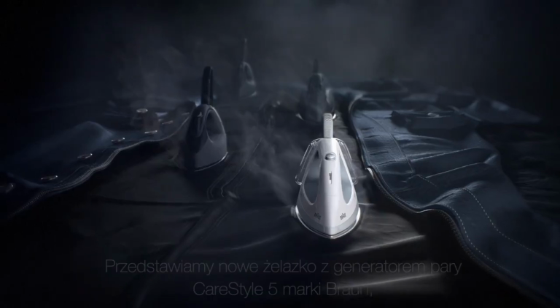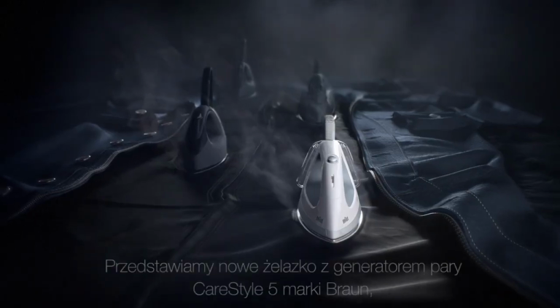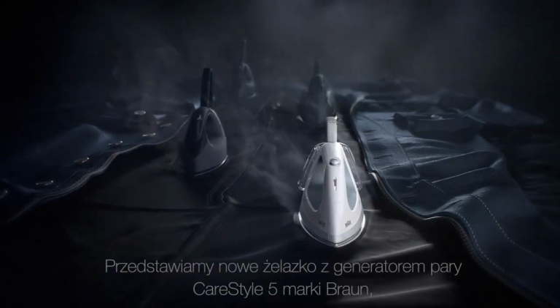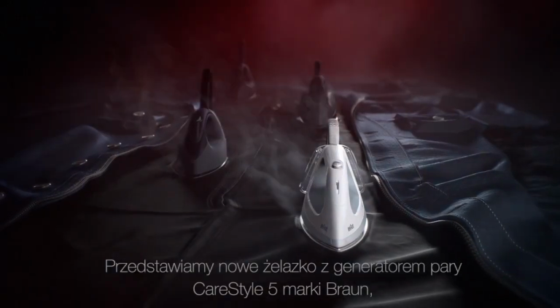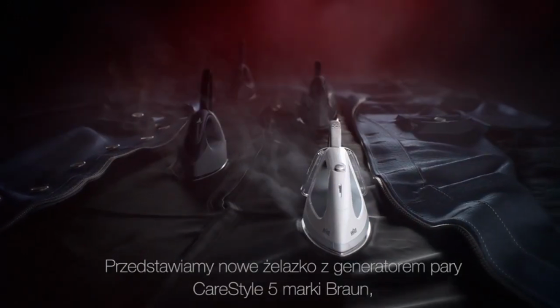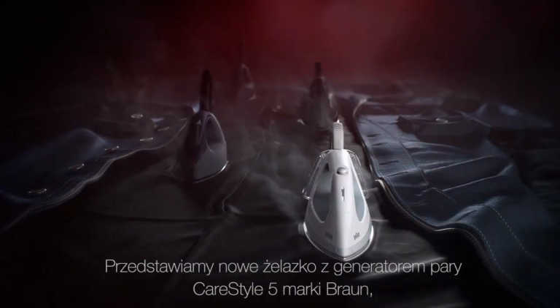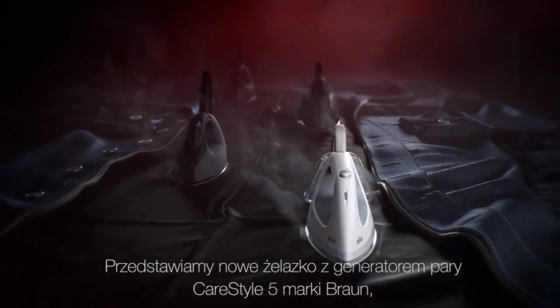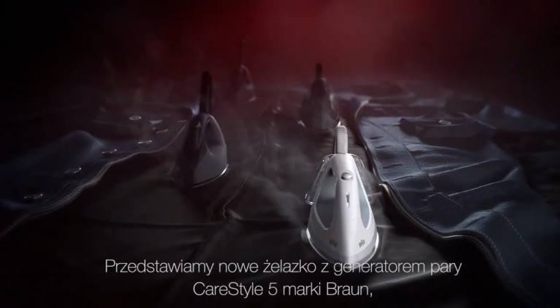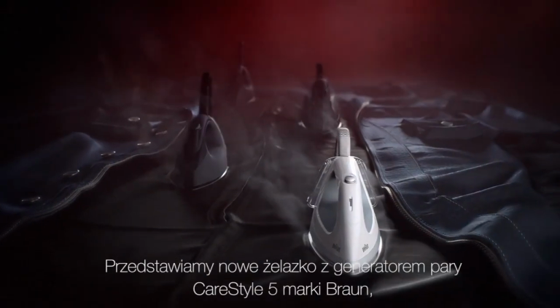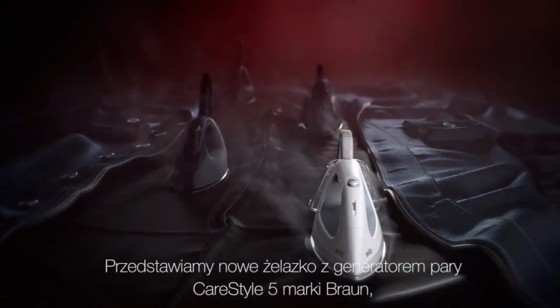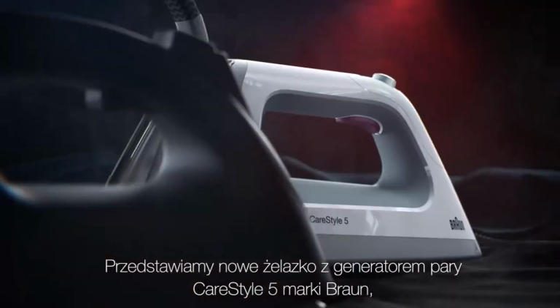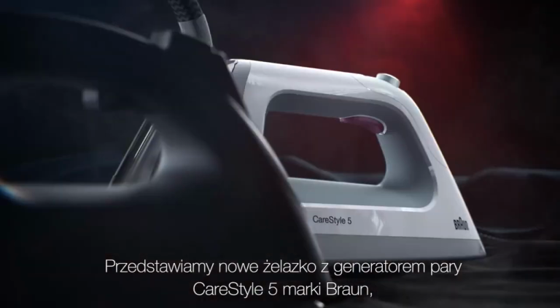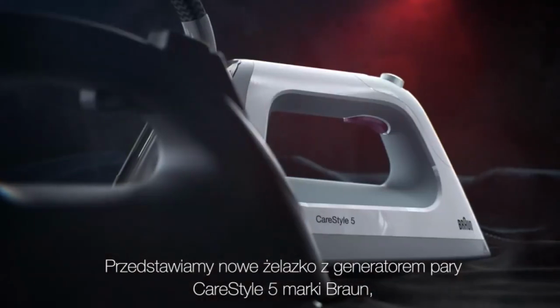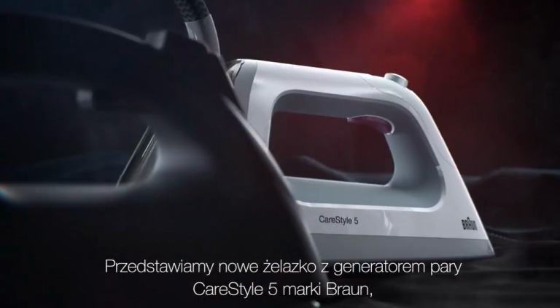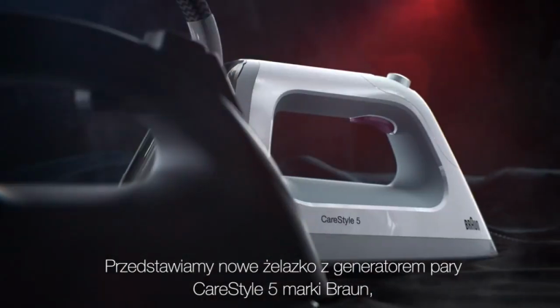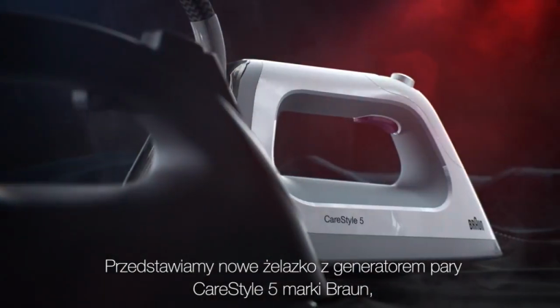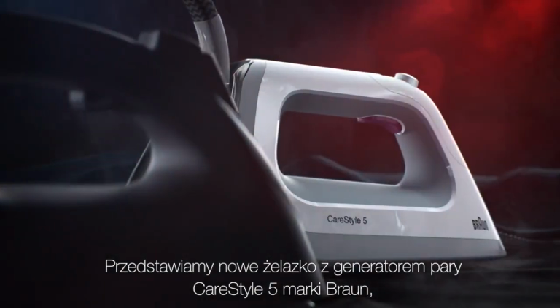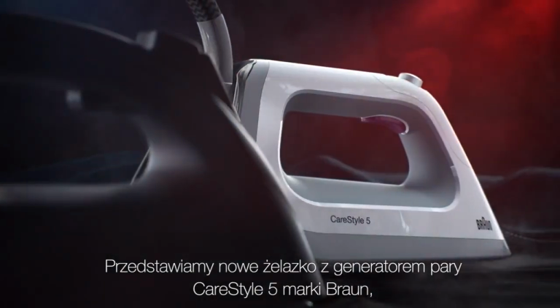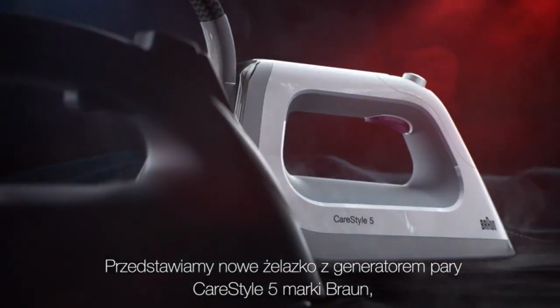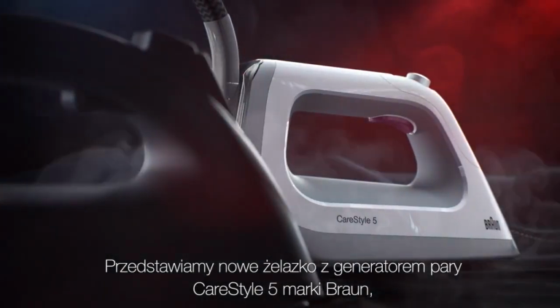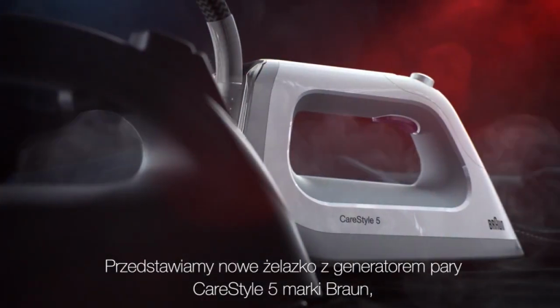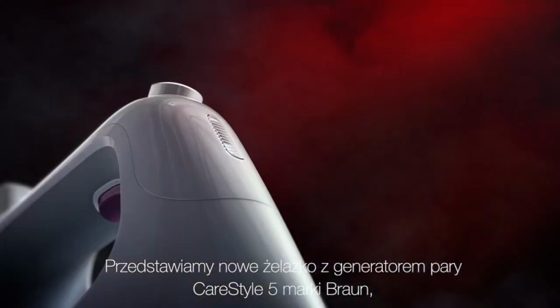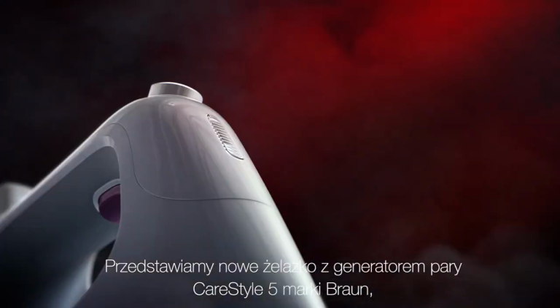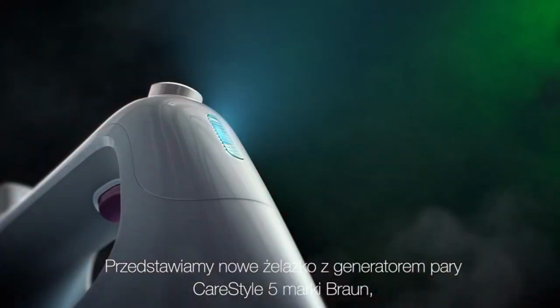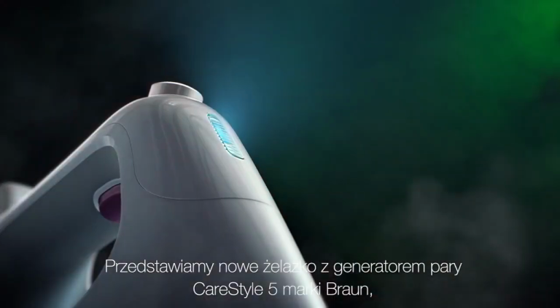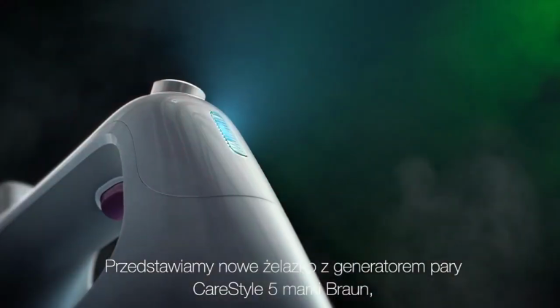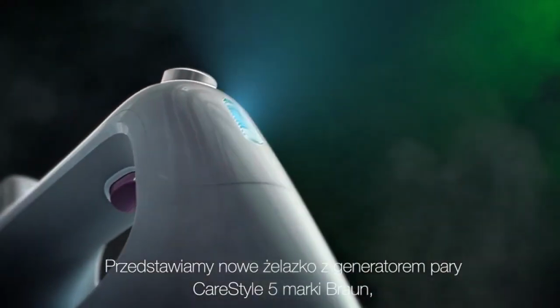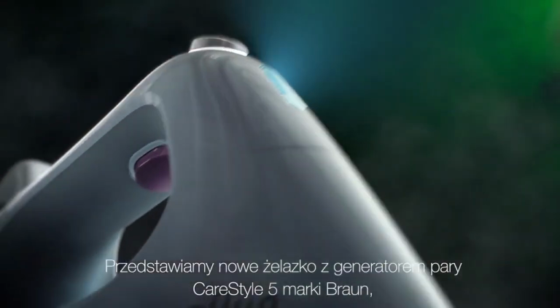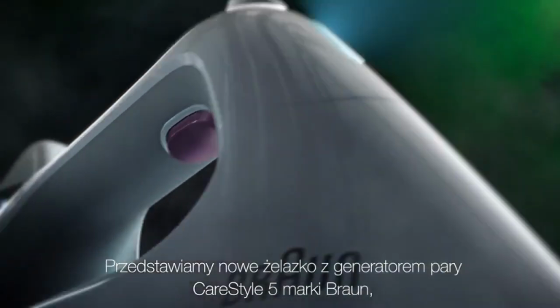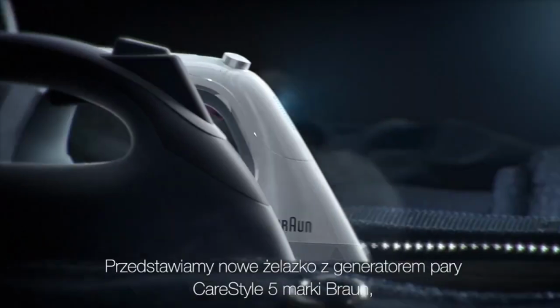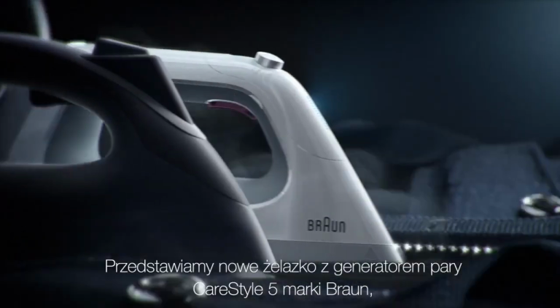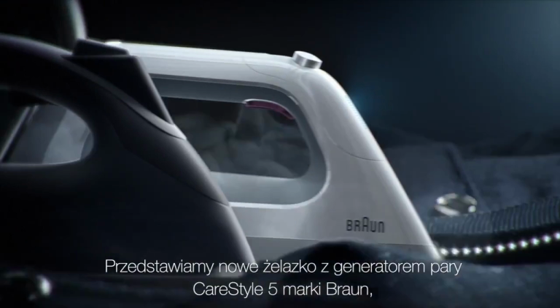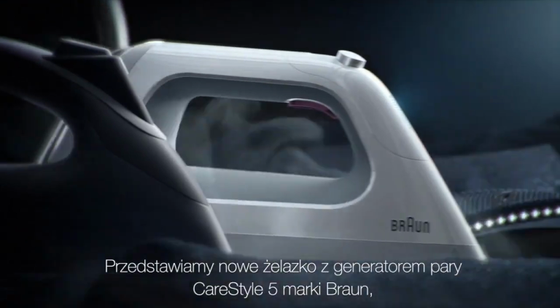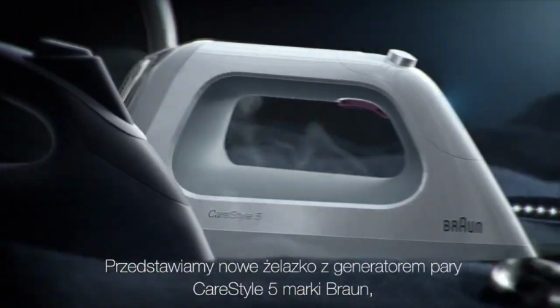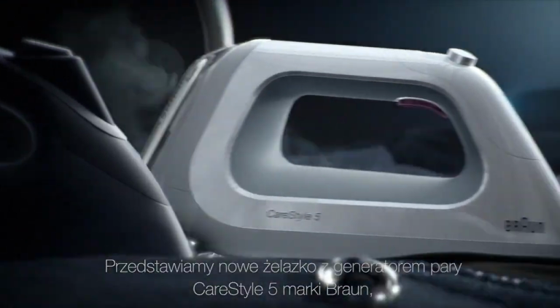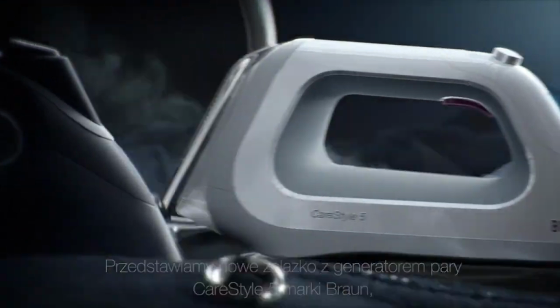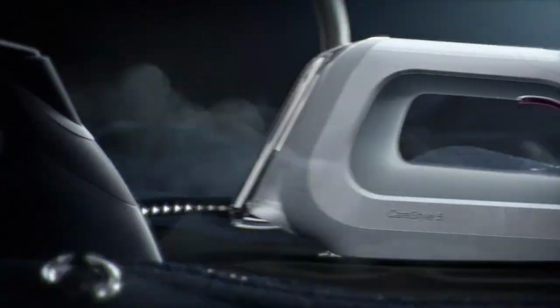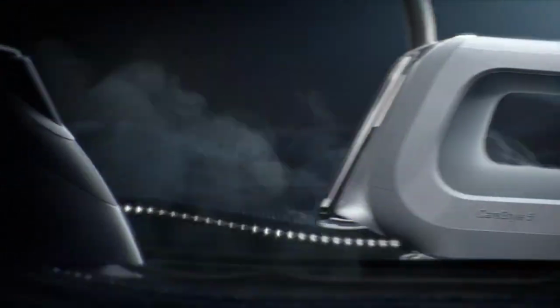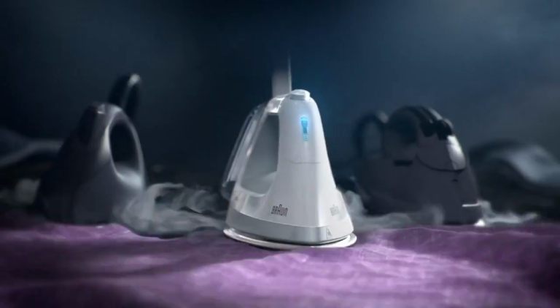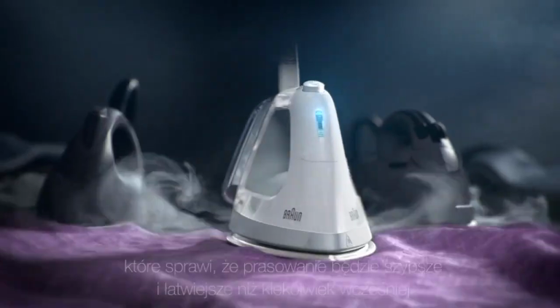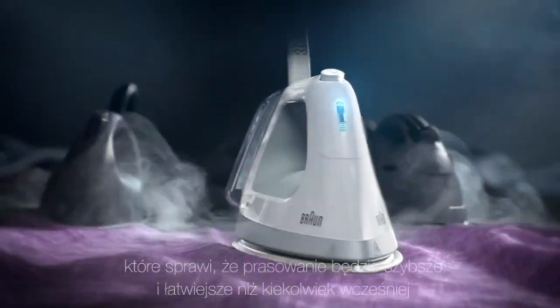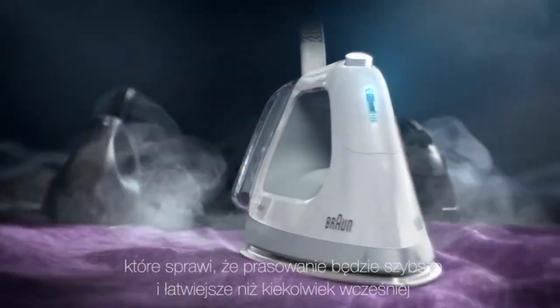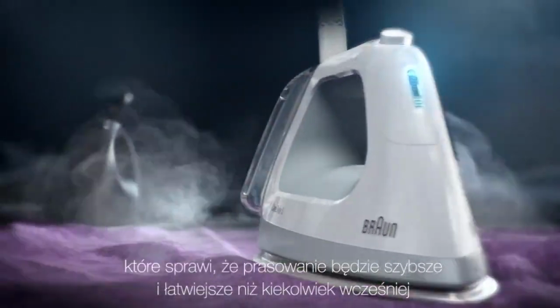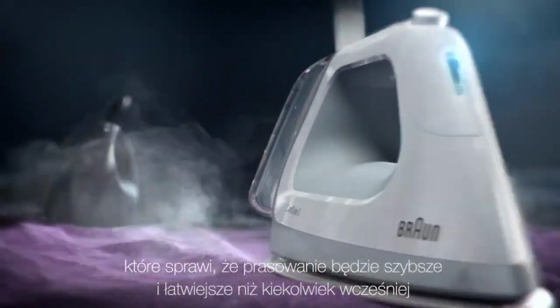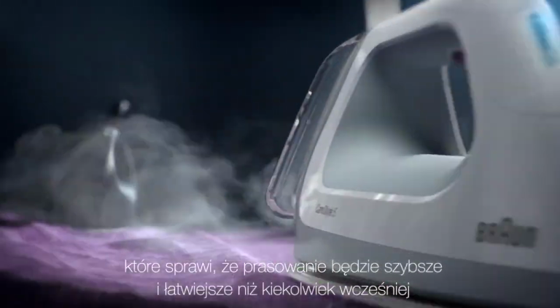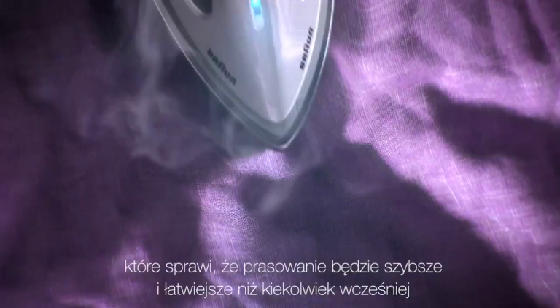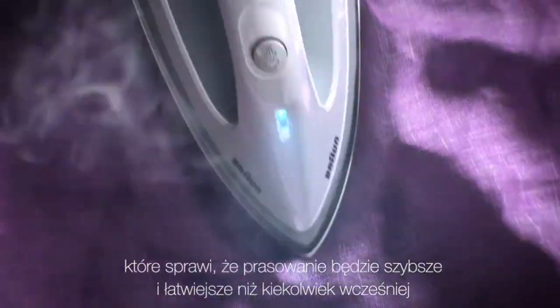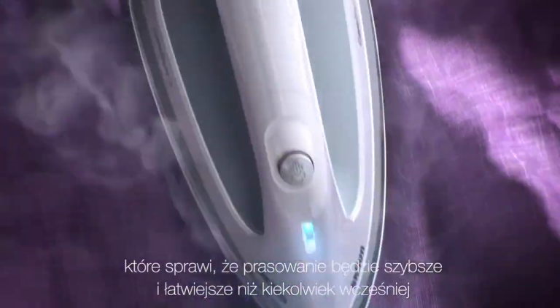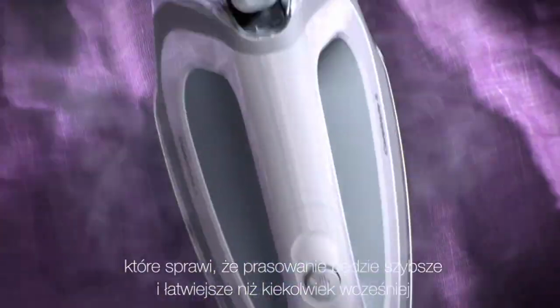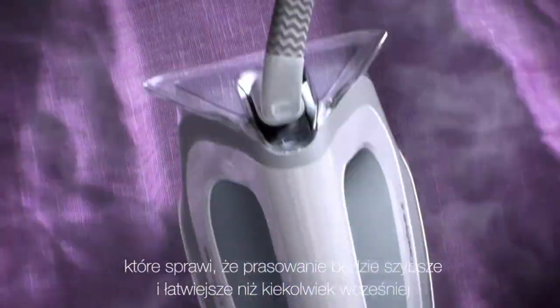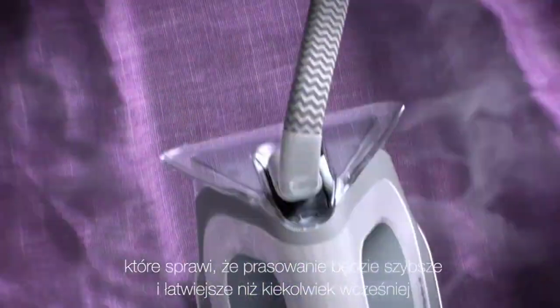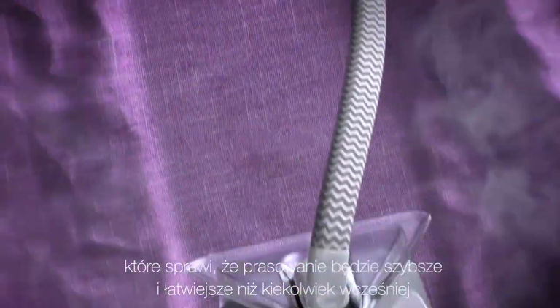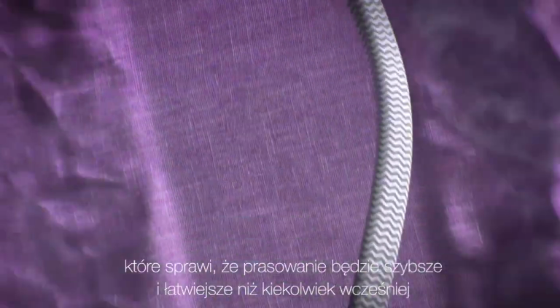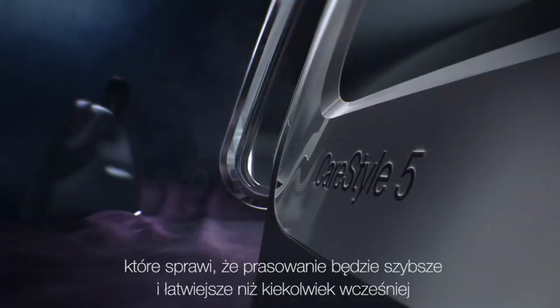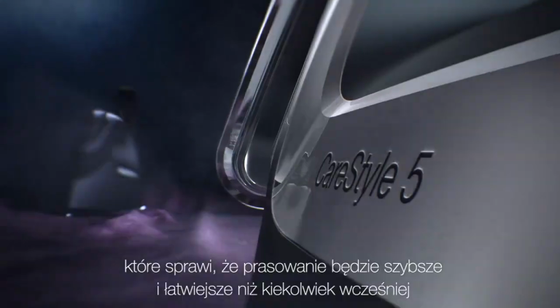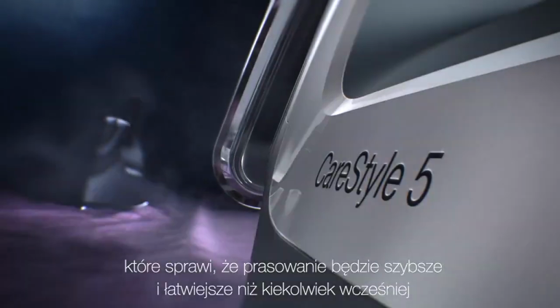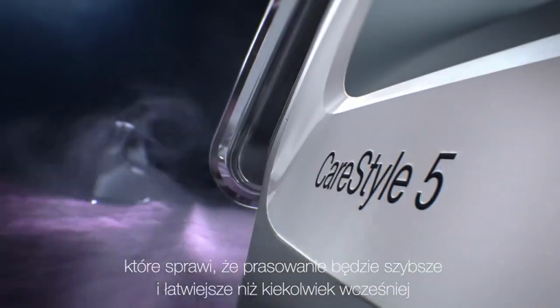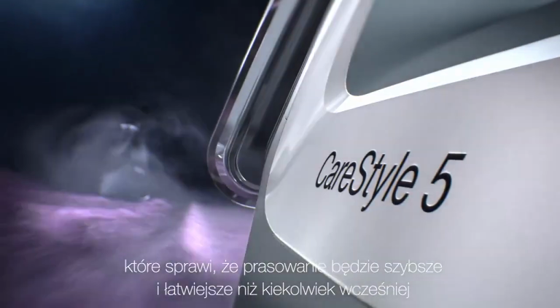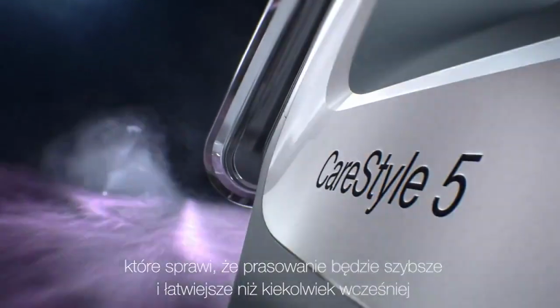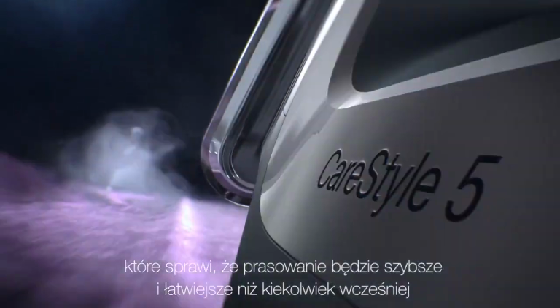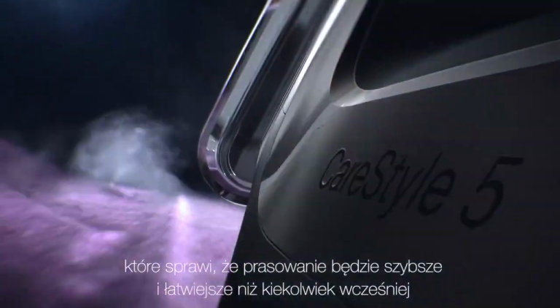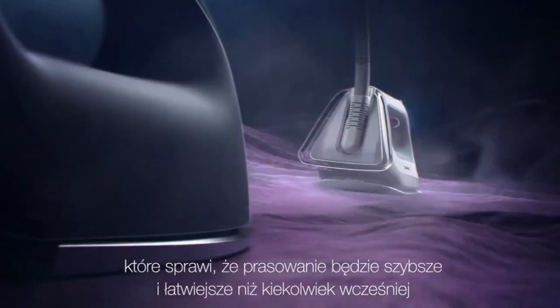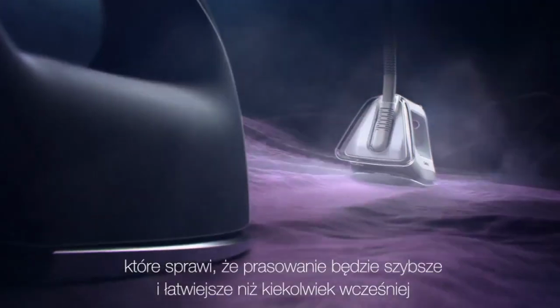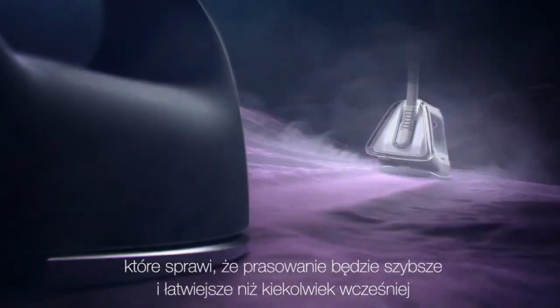Introducing the new Braun CareStyle 5 ironing system, making ironing easier and faster than ever before.